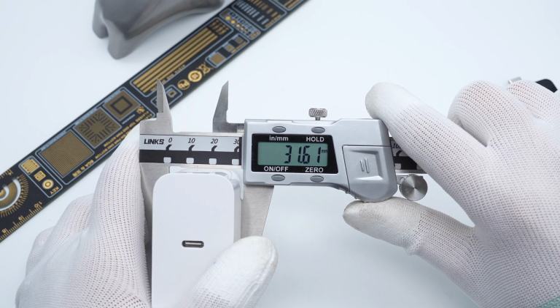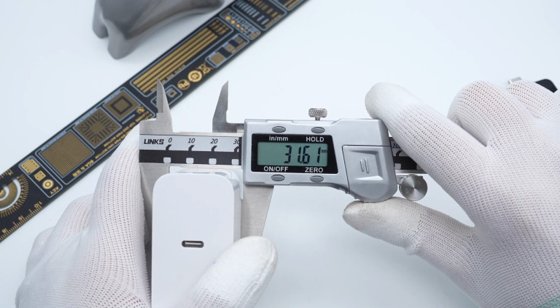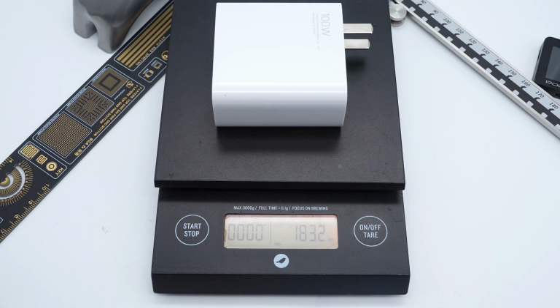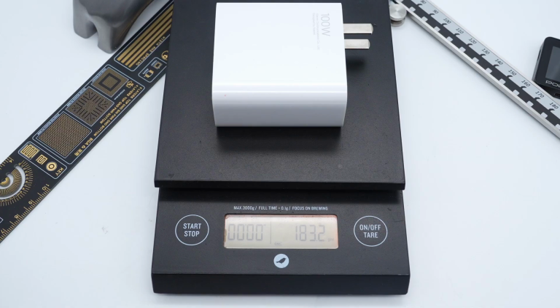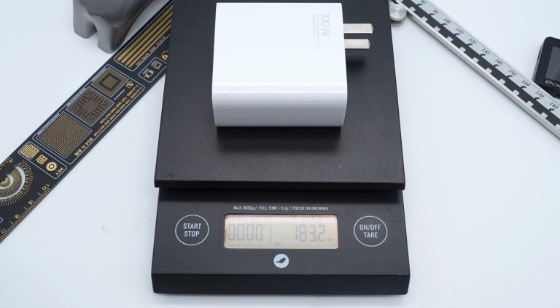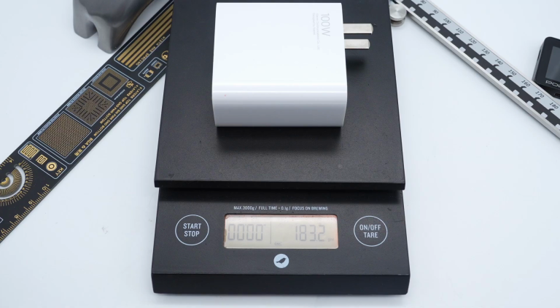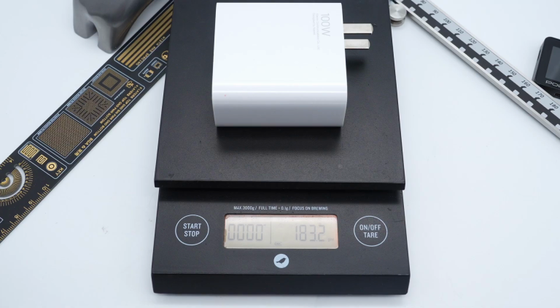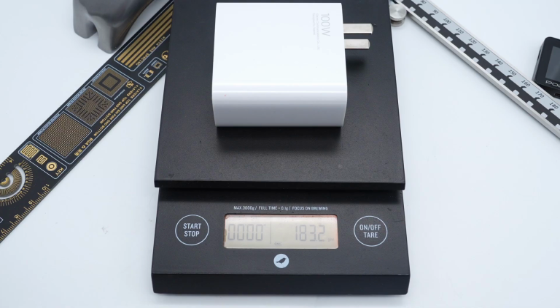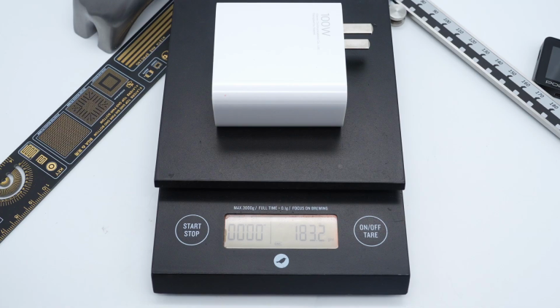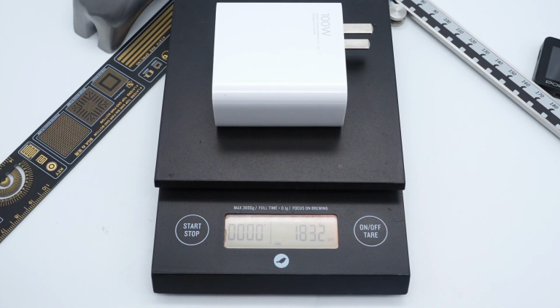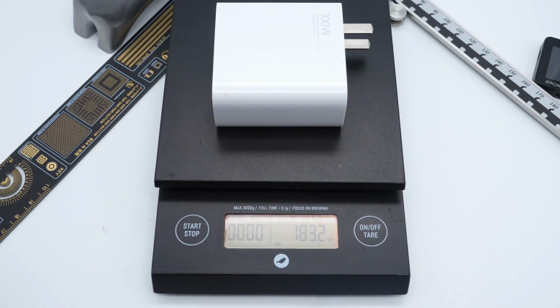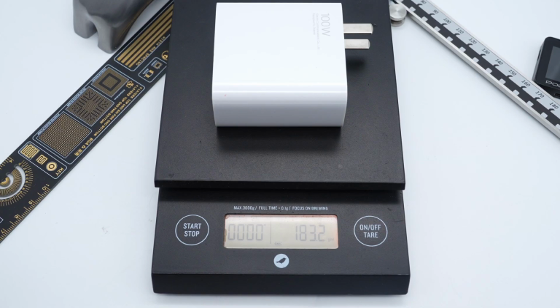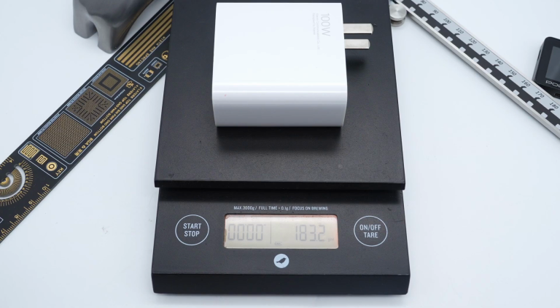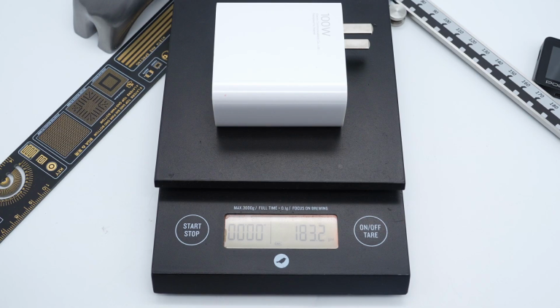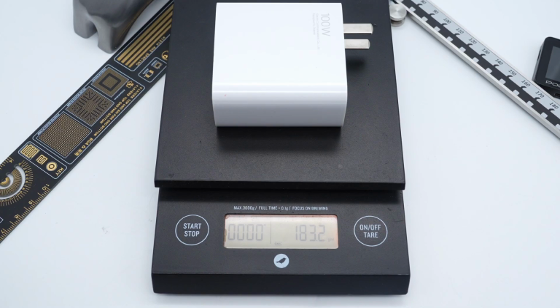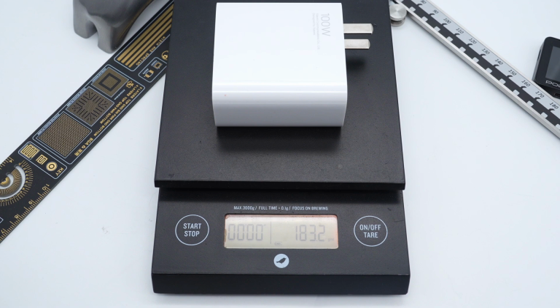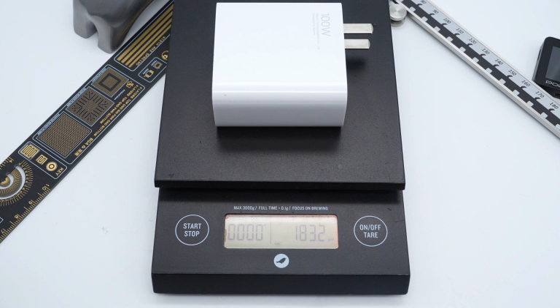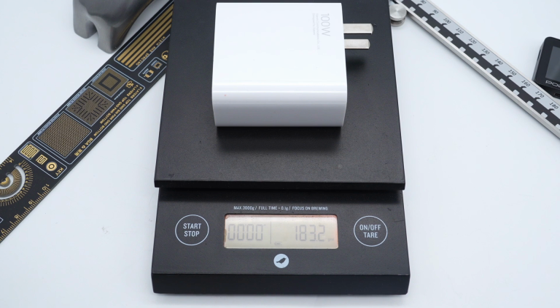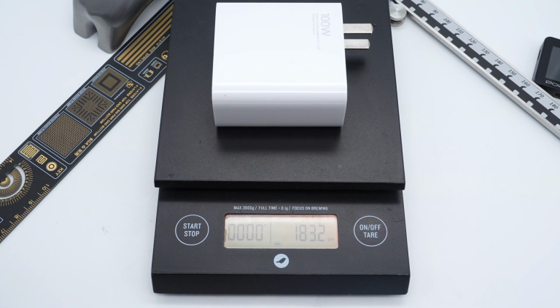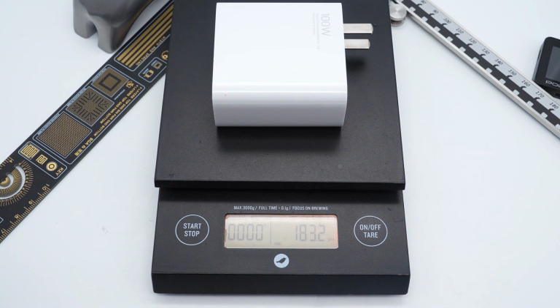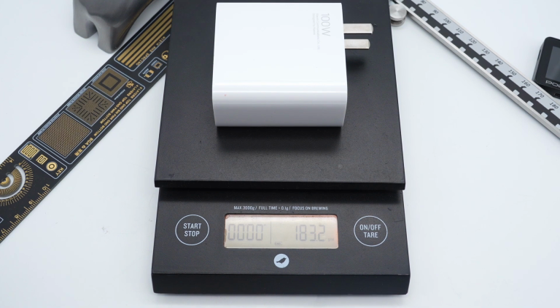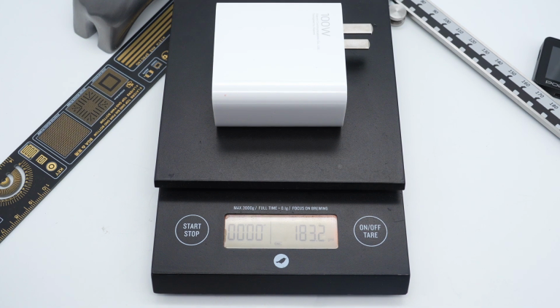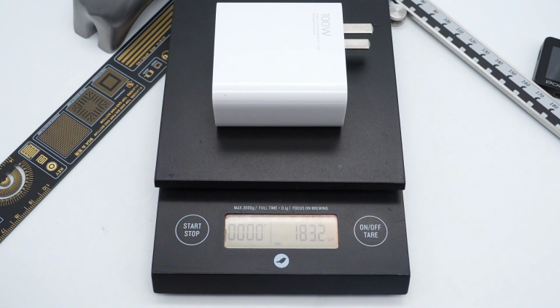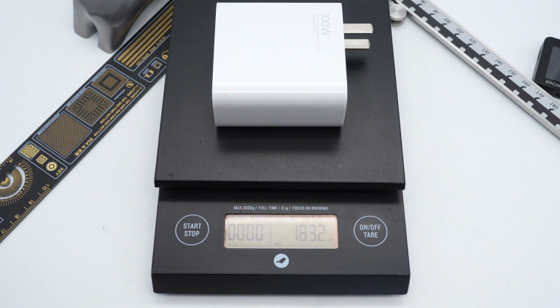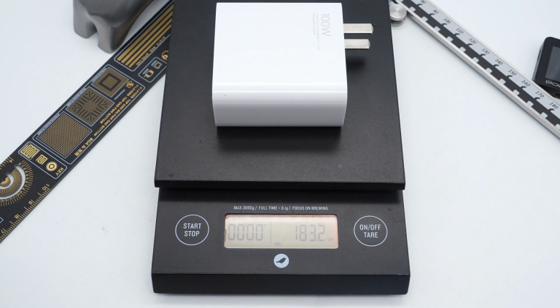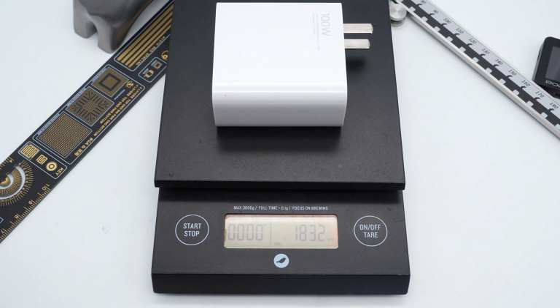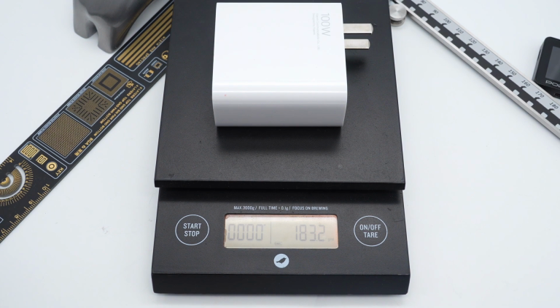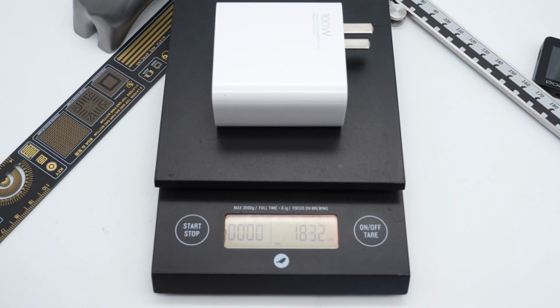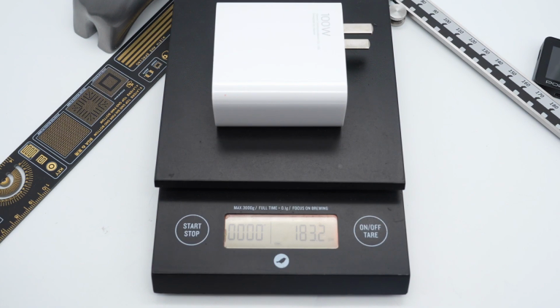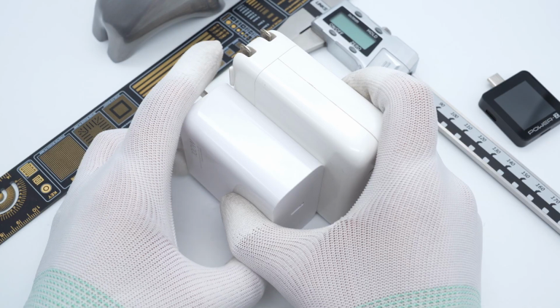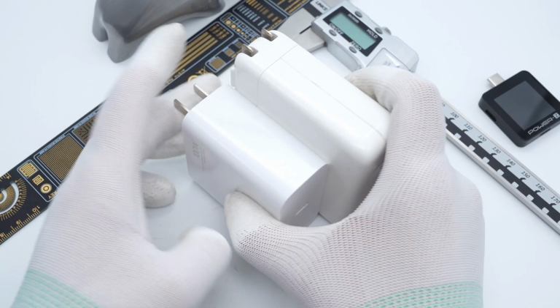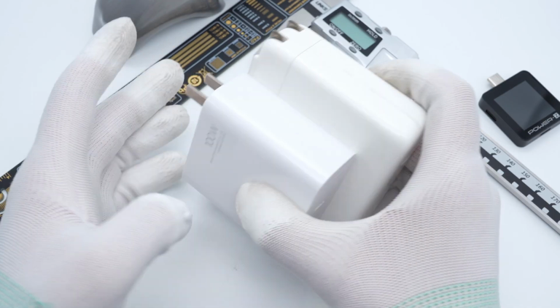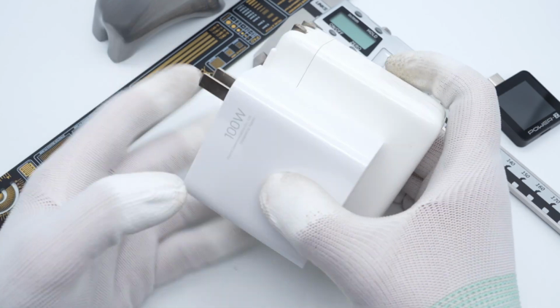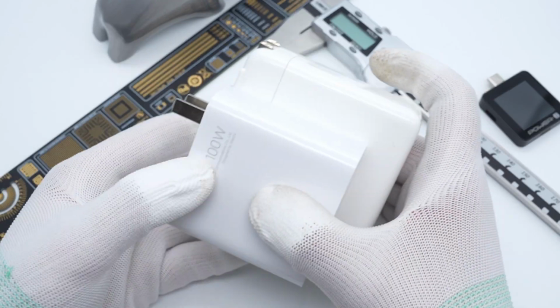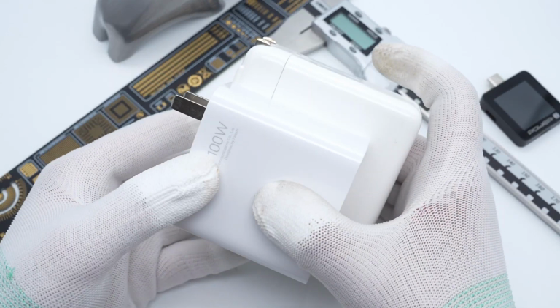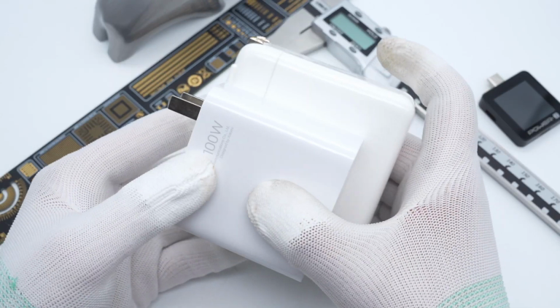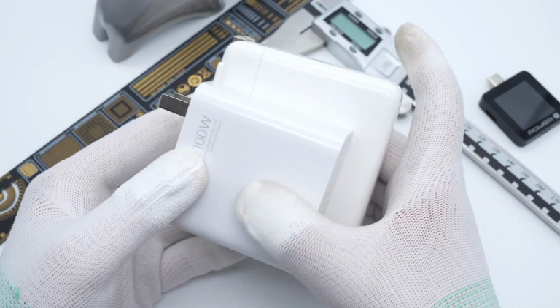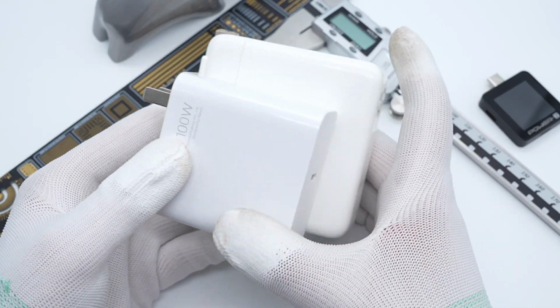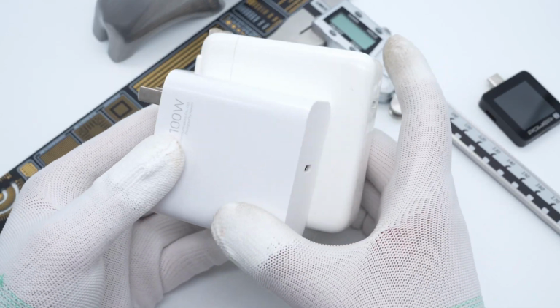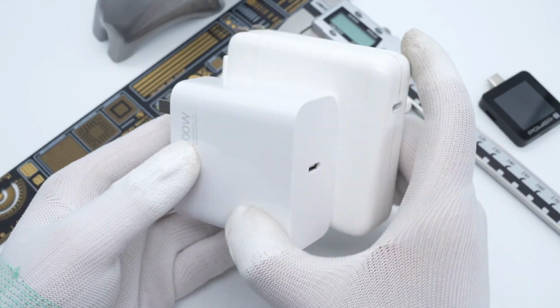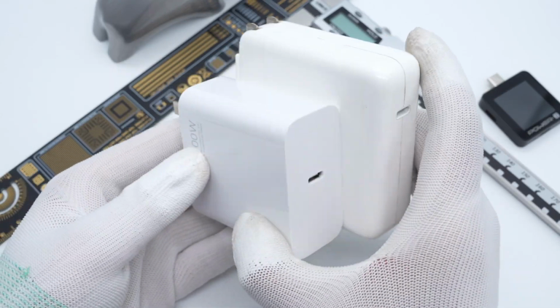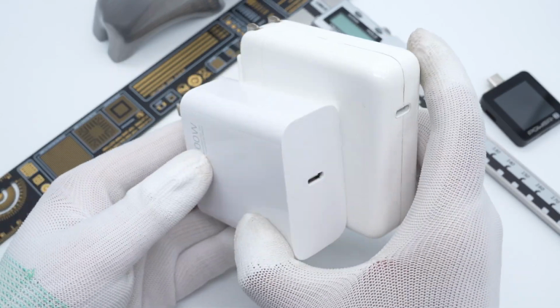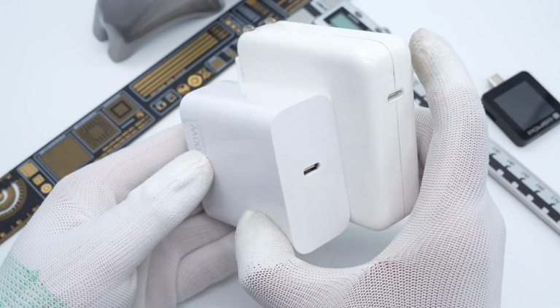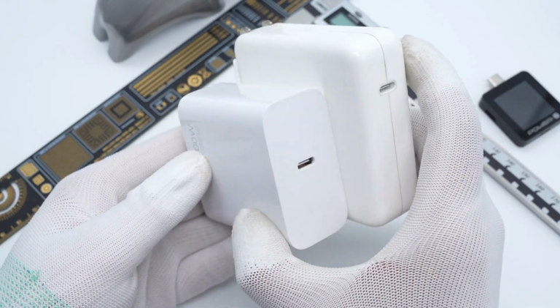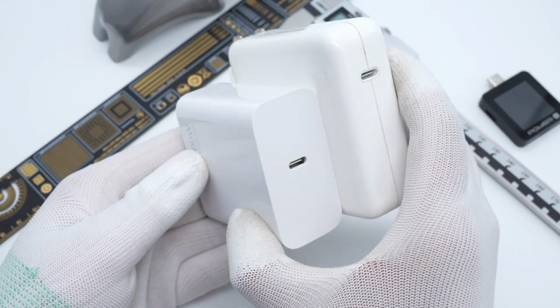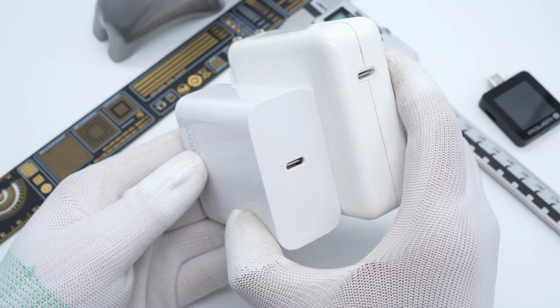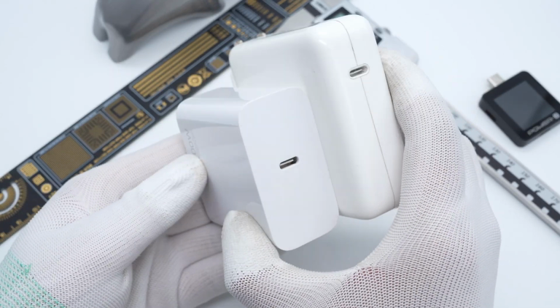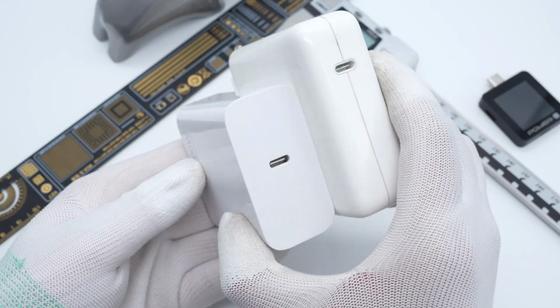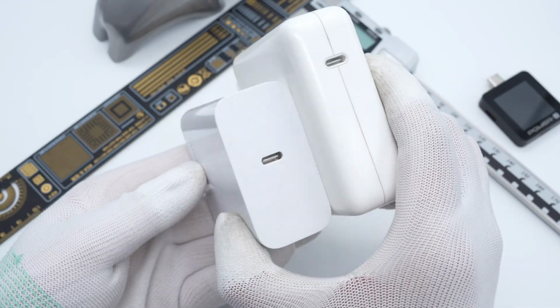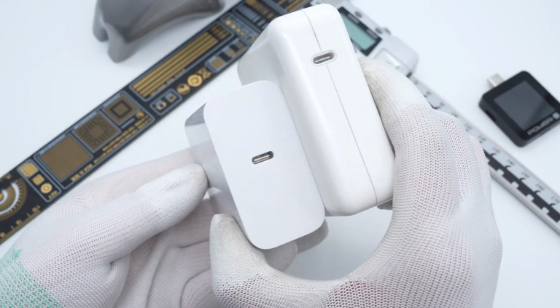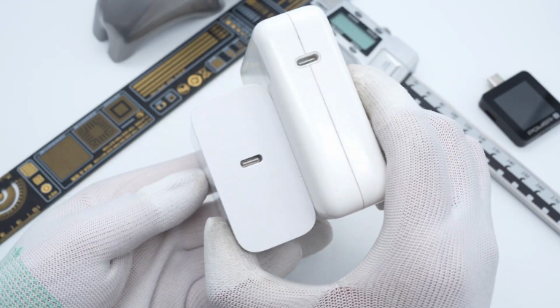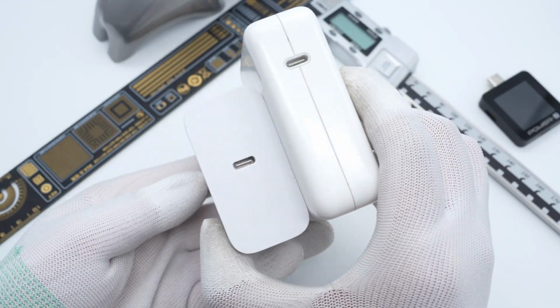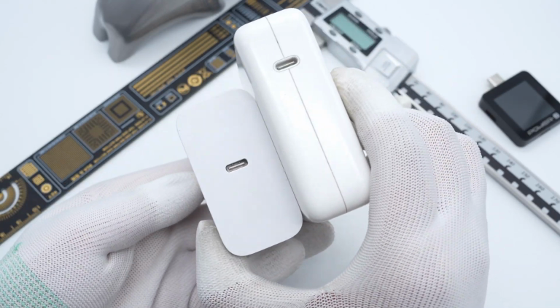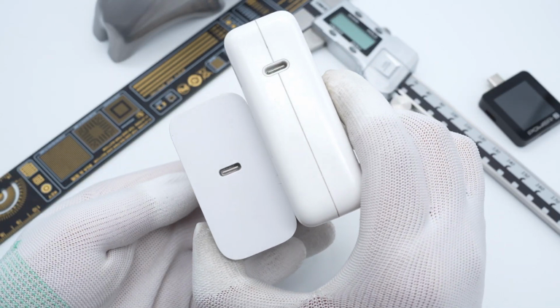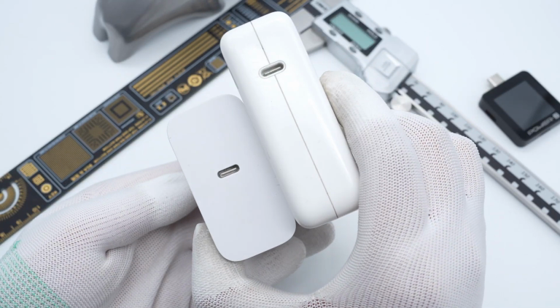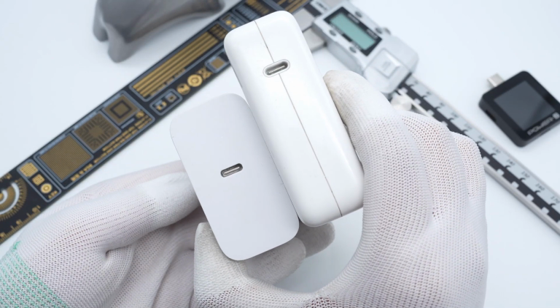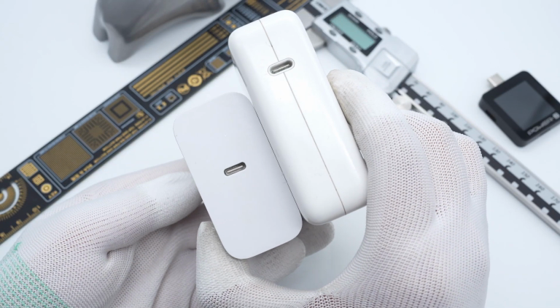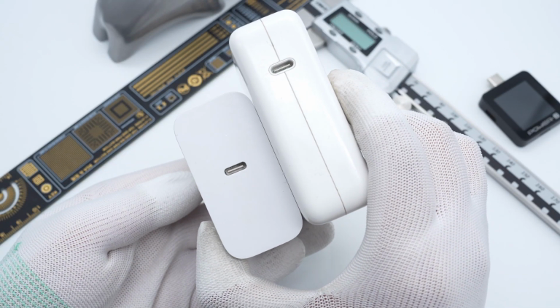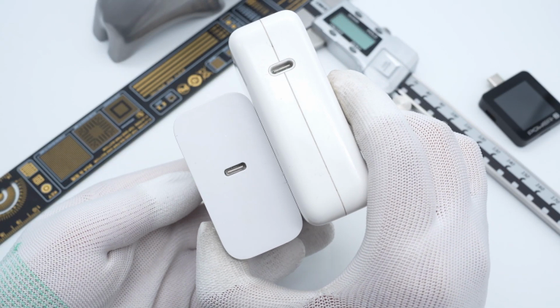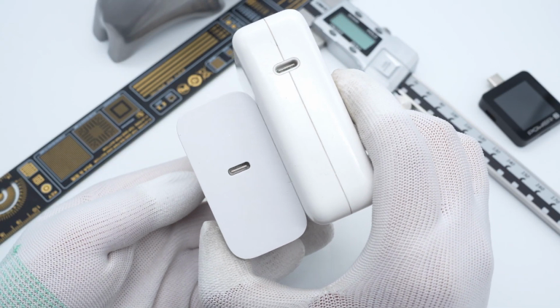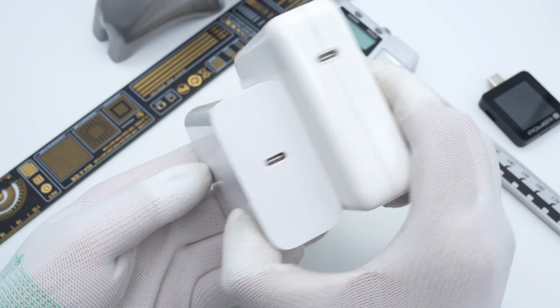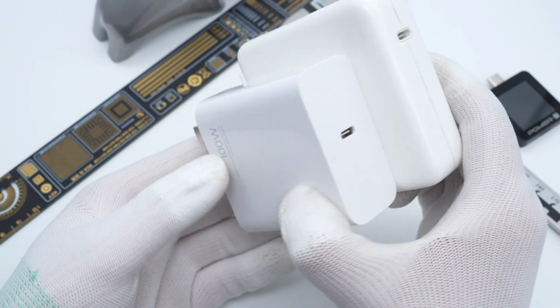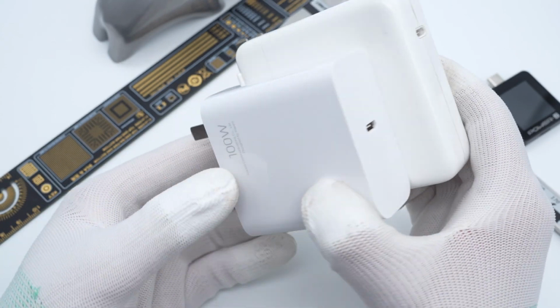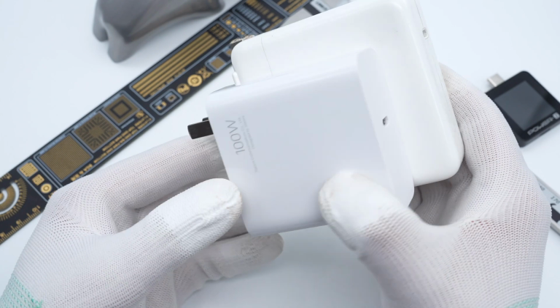The weight is about 183g, and the size is about 62×62×31.6mm. Compared with the Apple 96W charger, the size is much smaller.